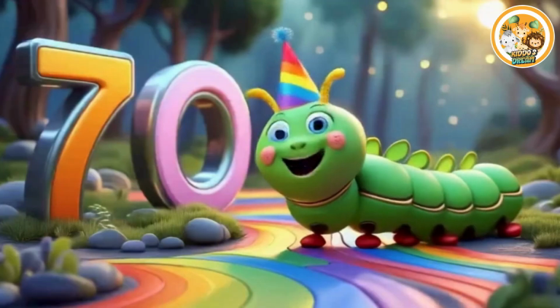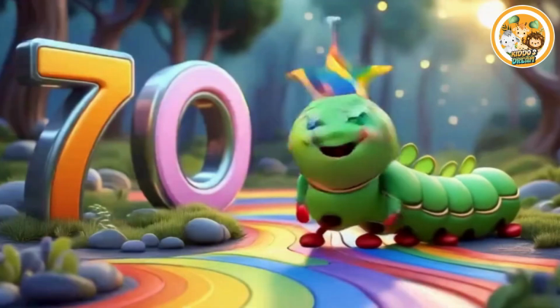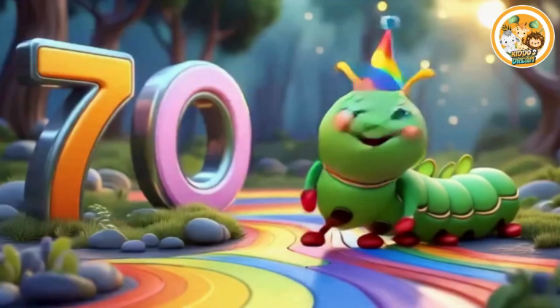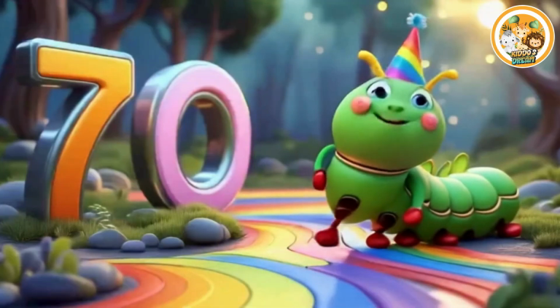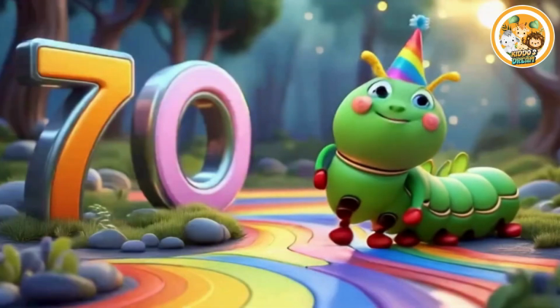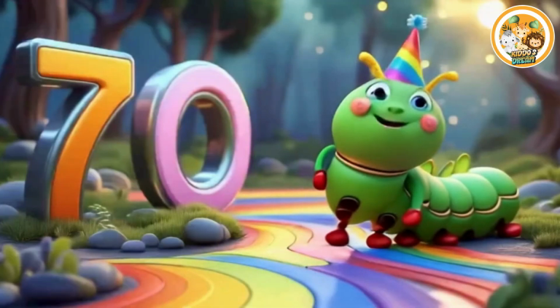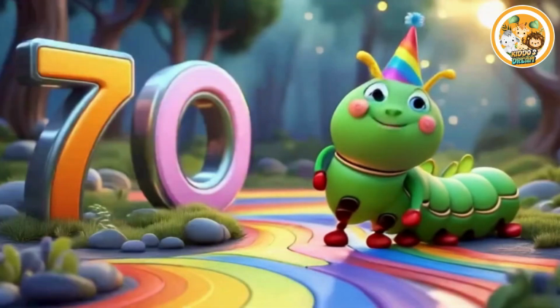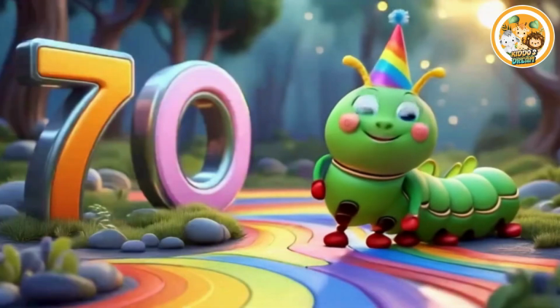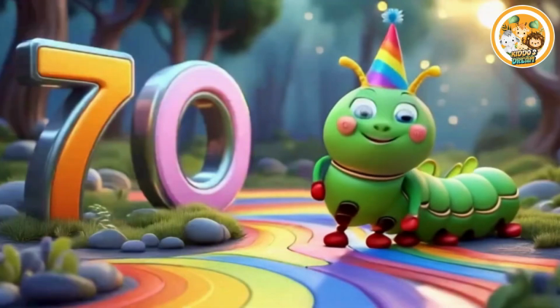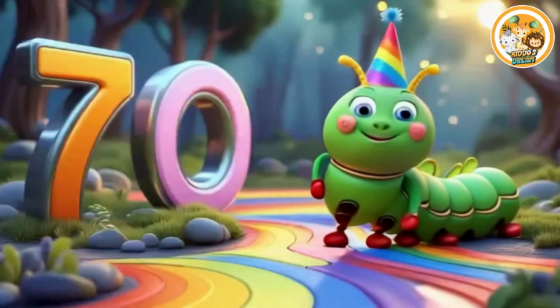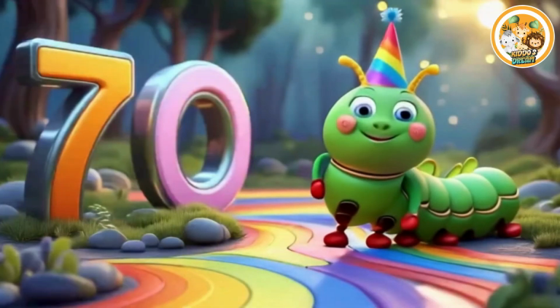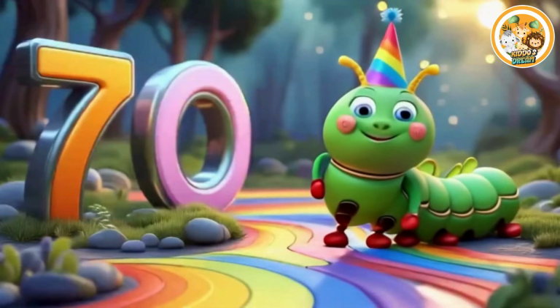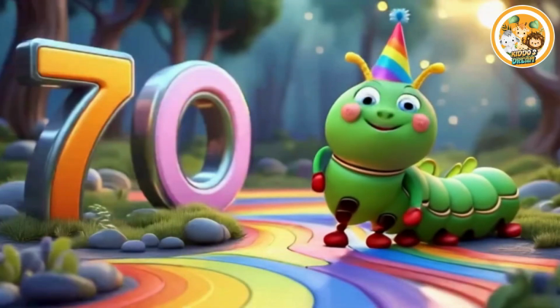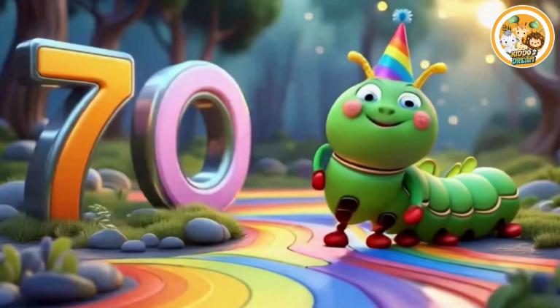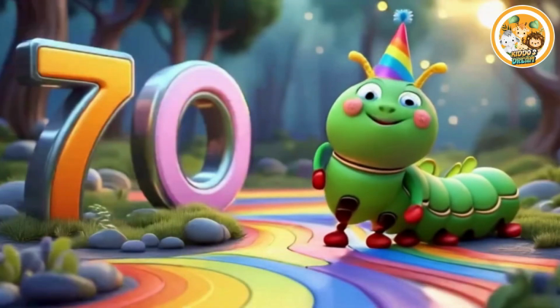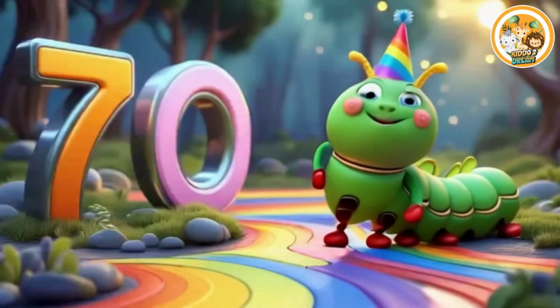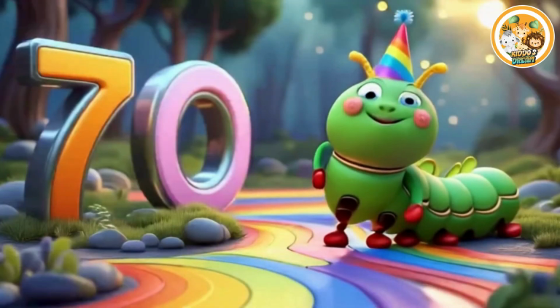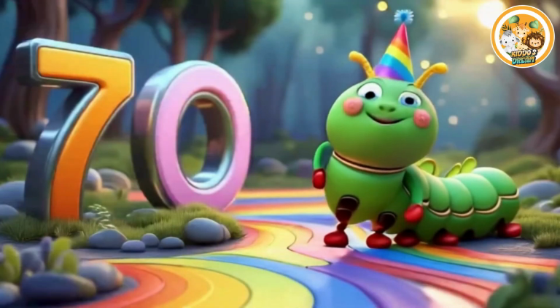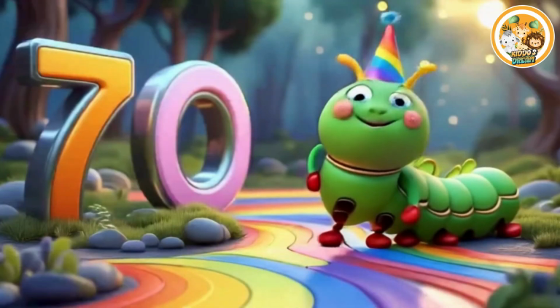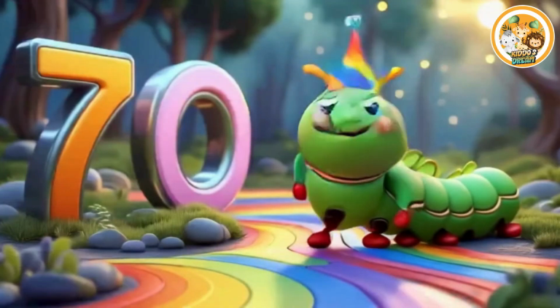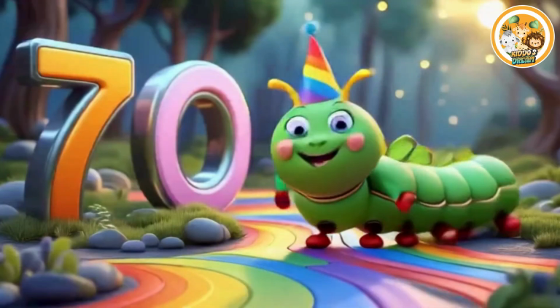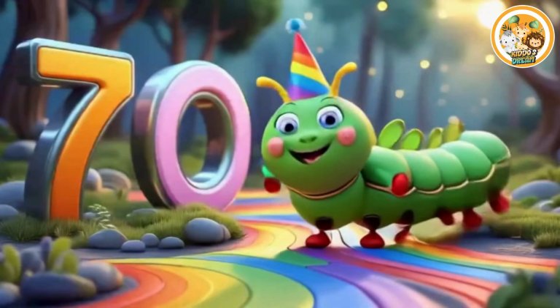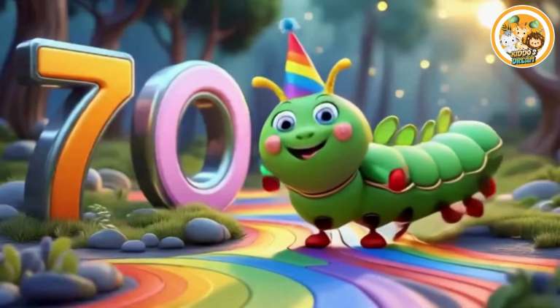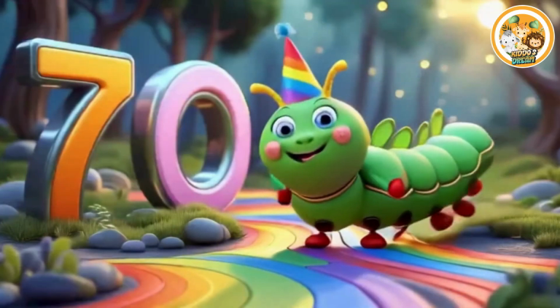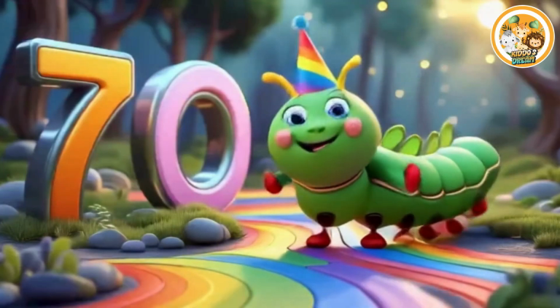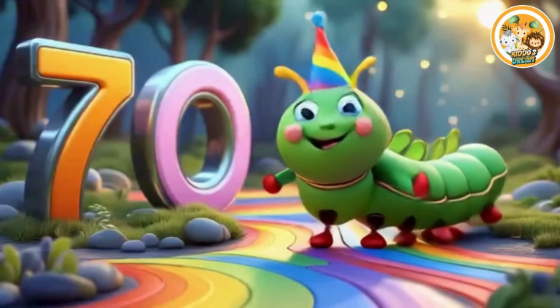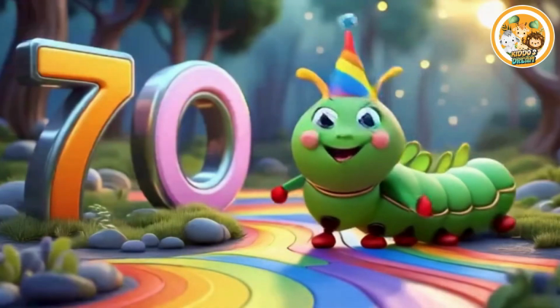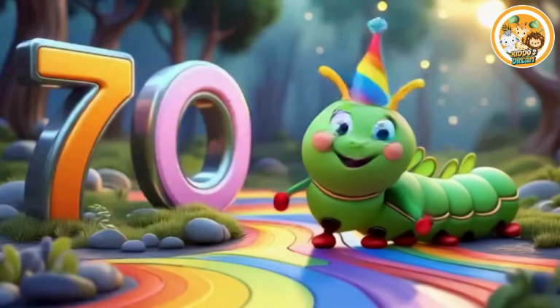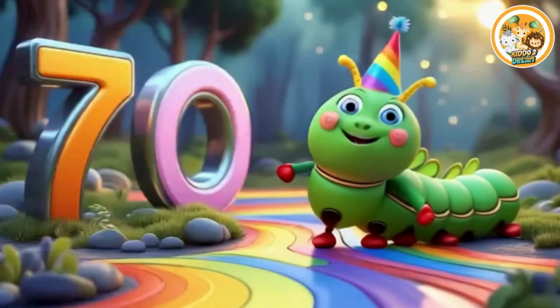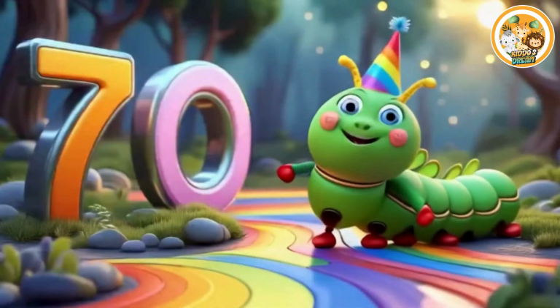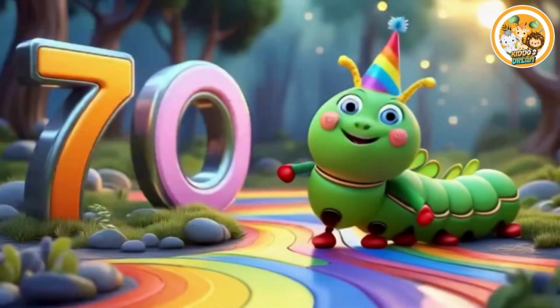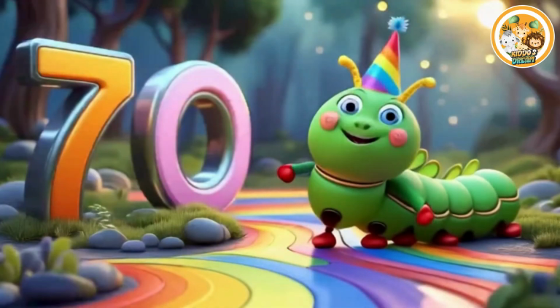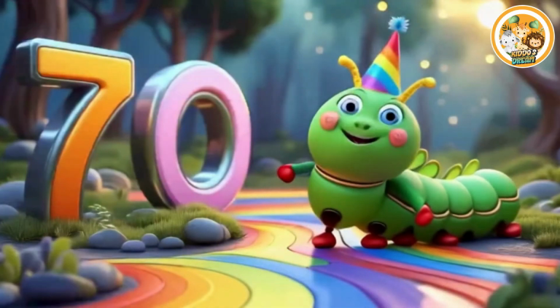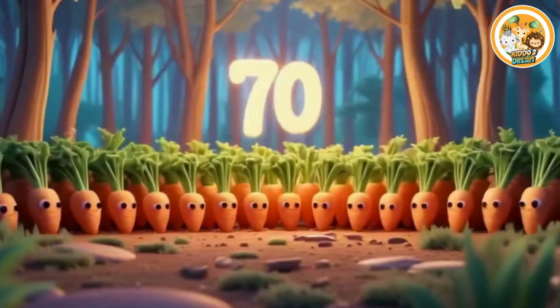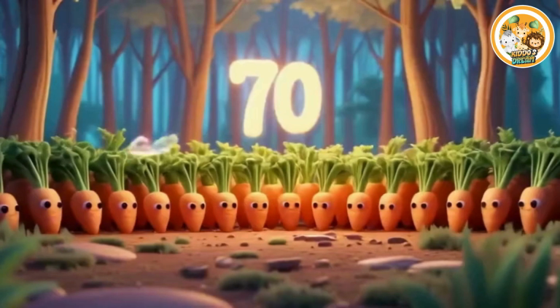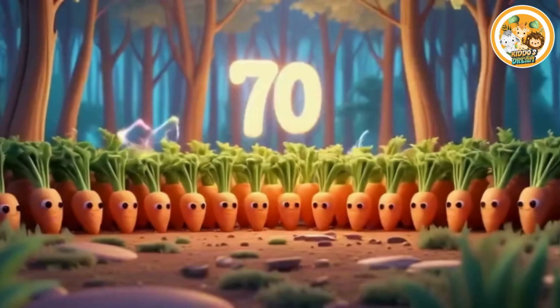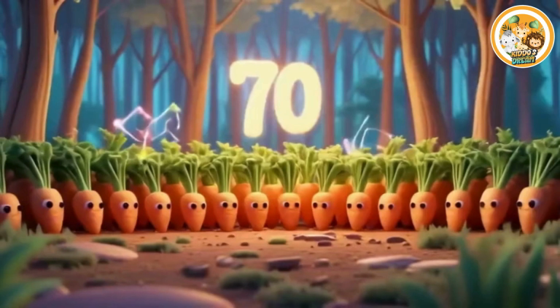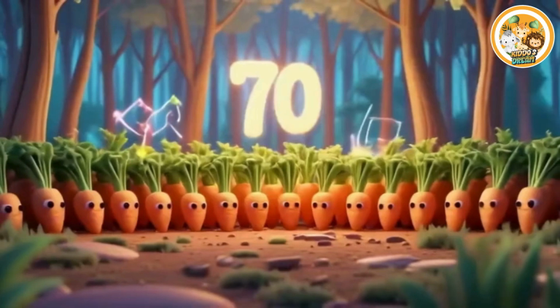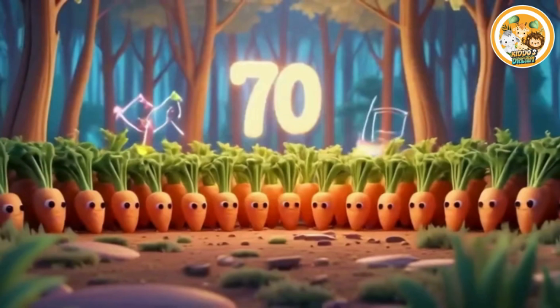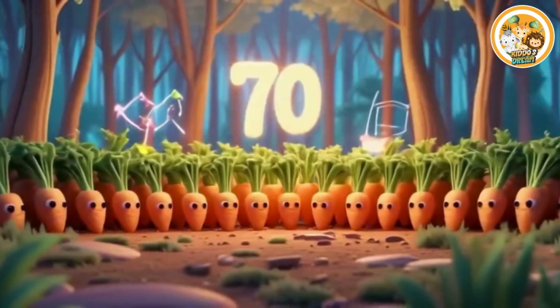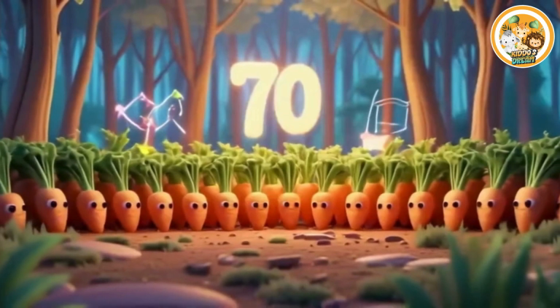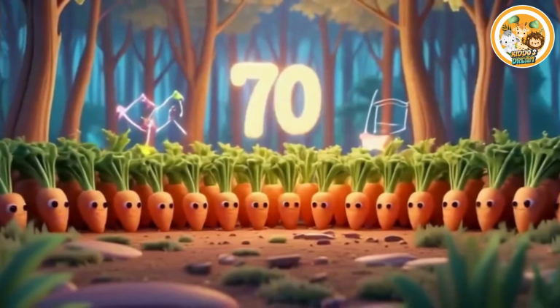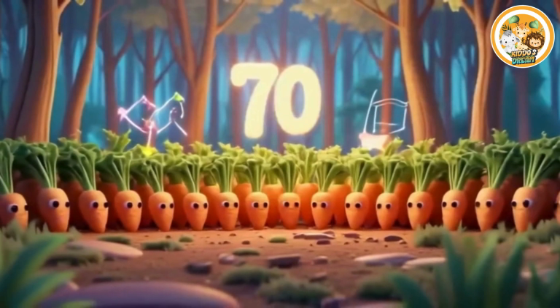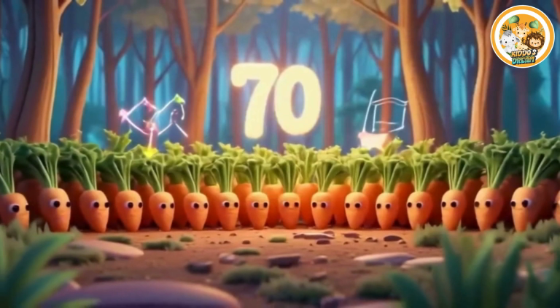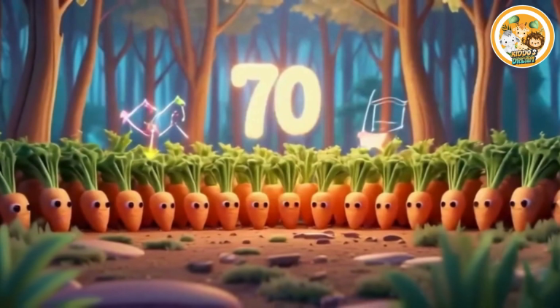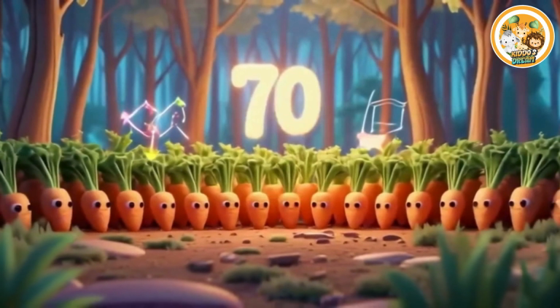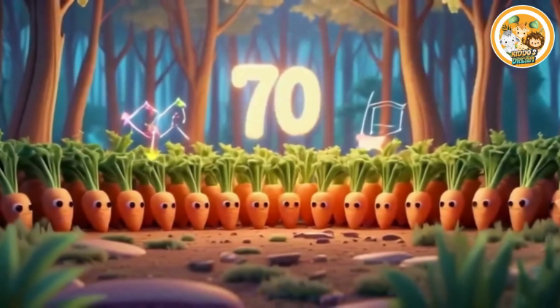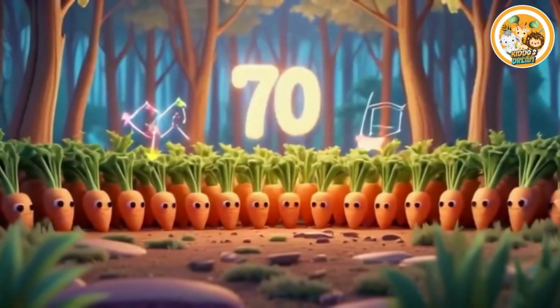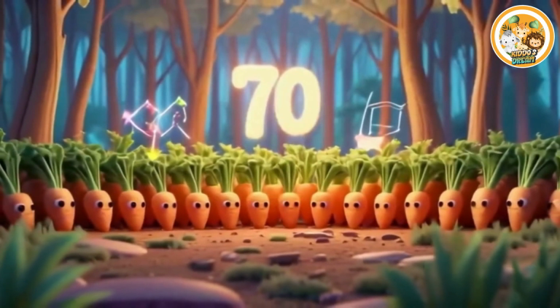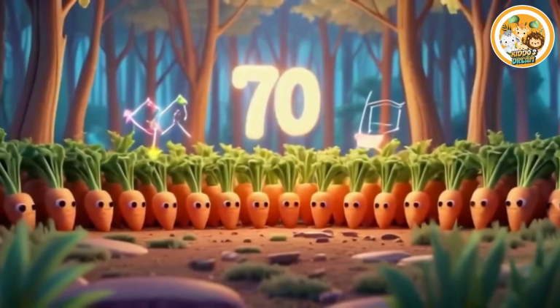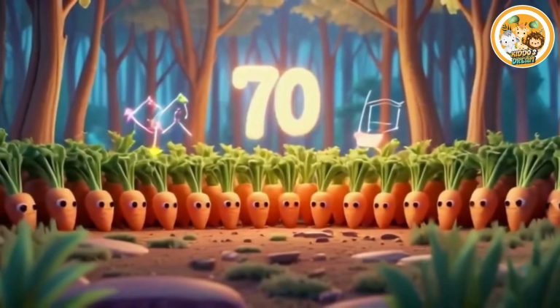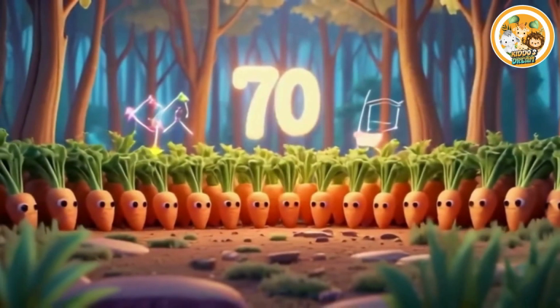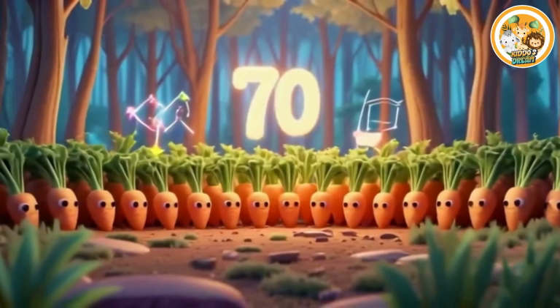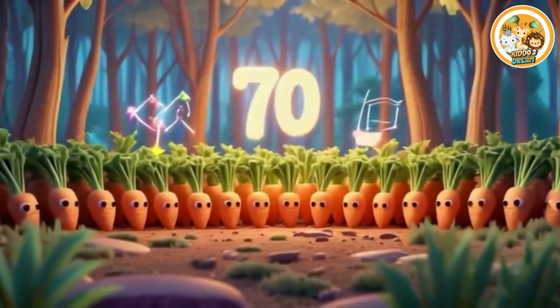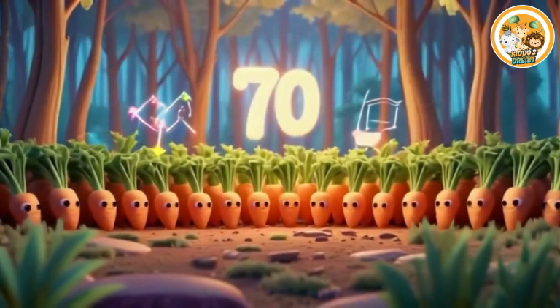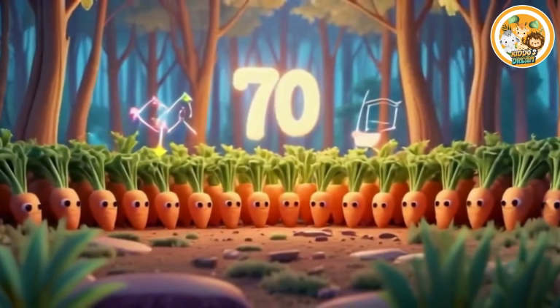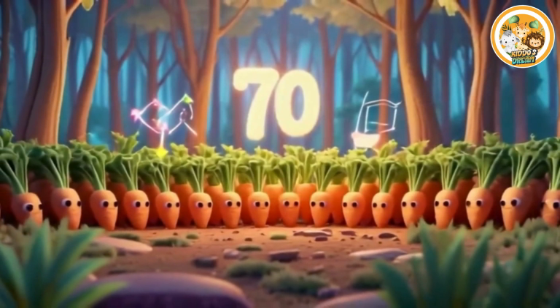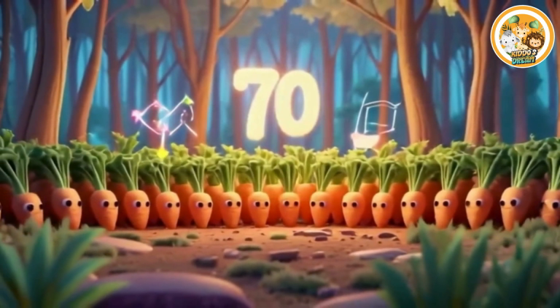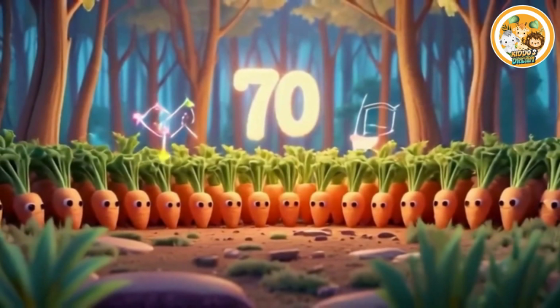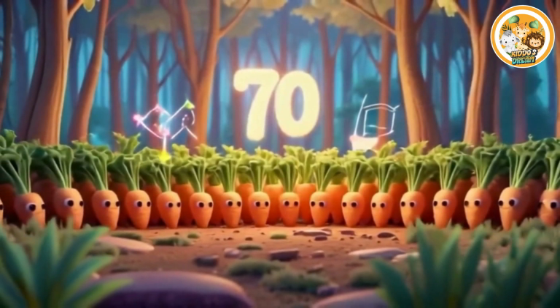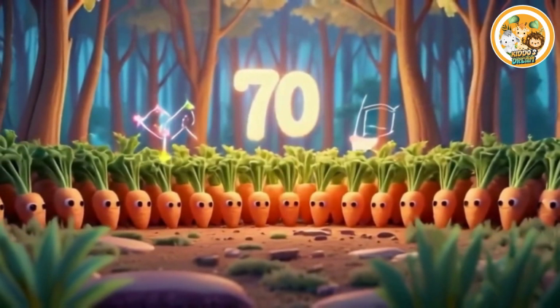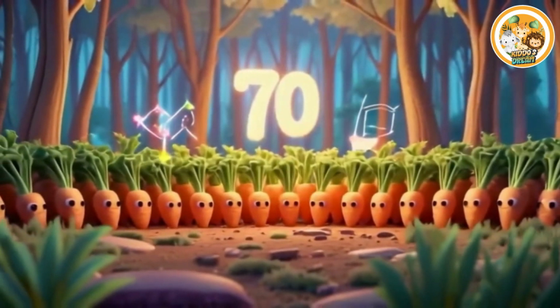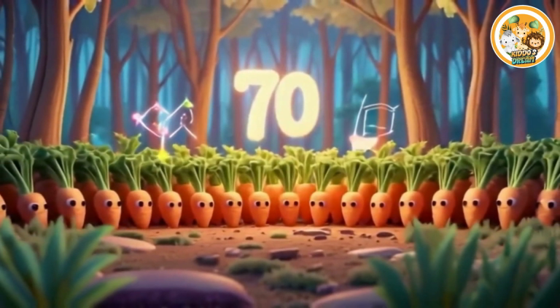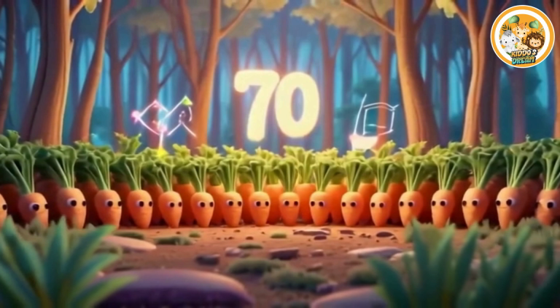Seventy. This is number seventy. Seventy smiling carrots.